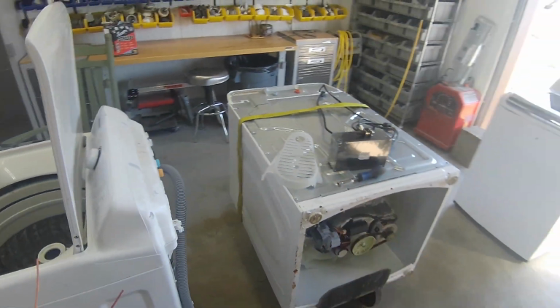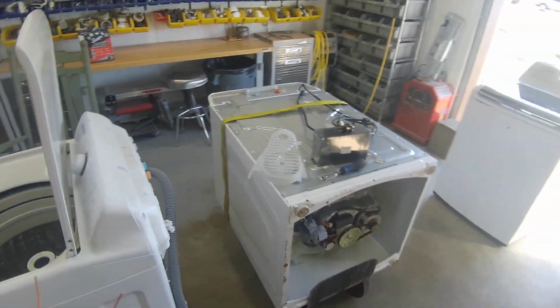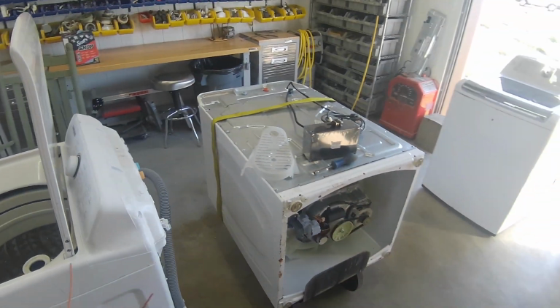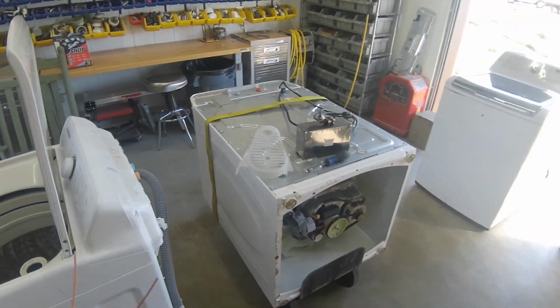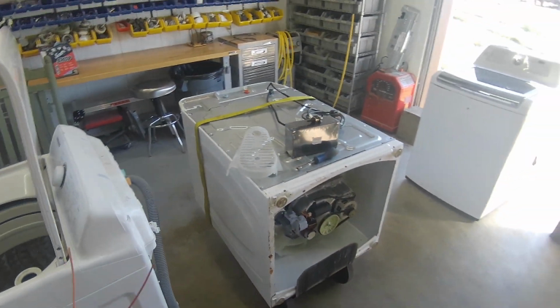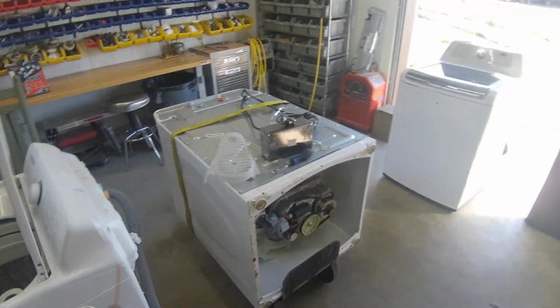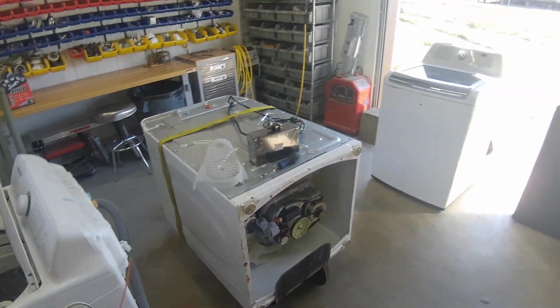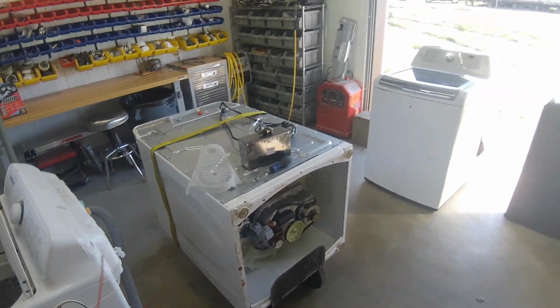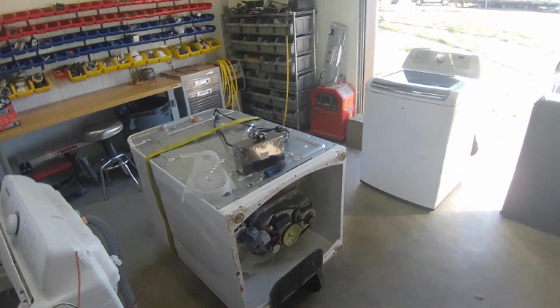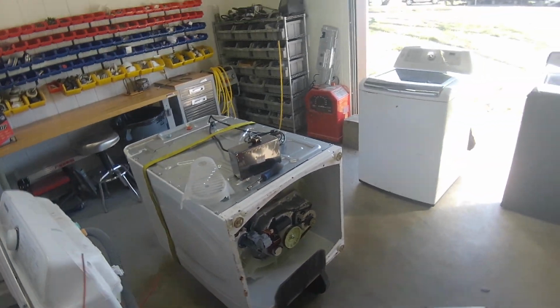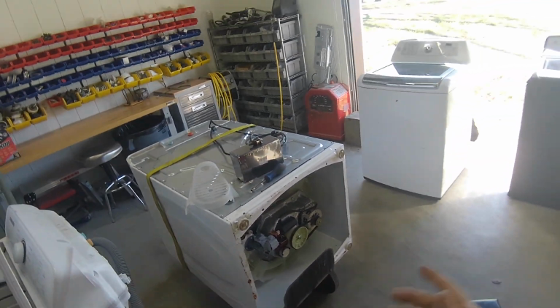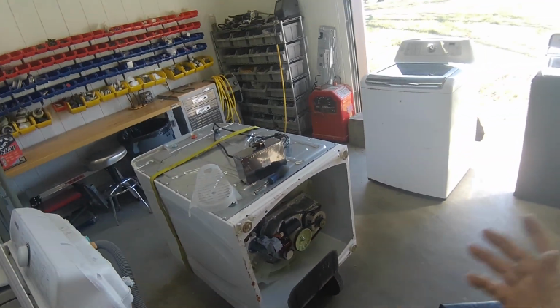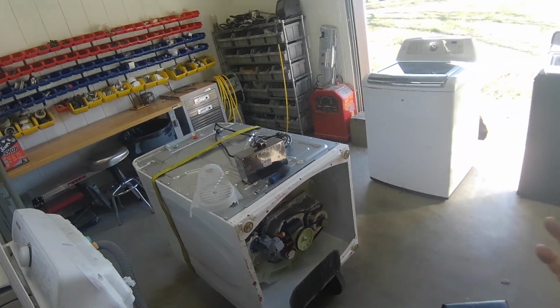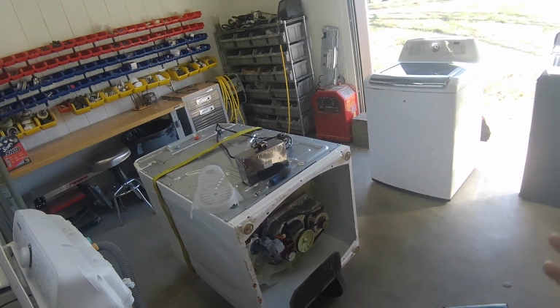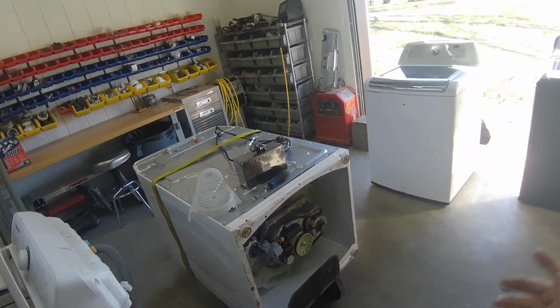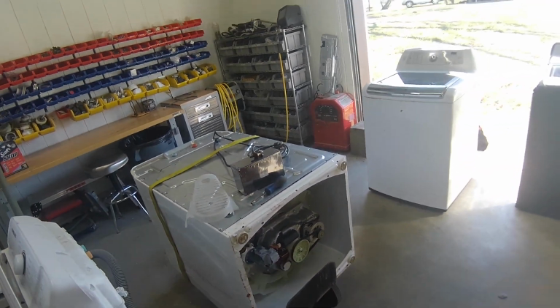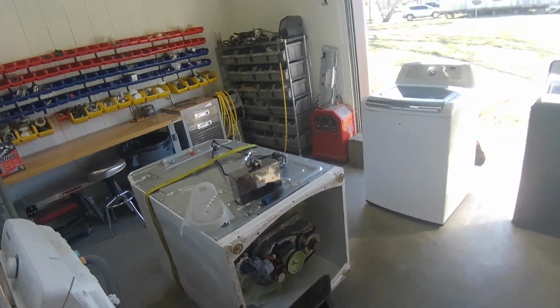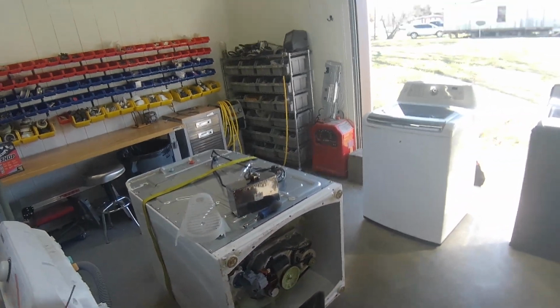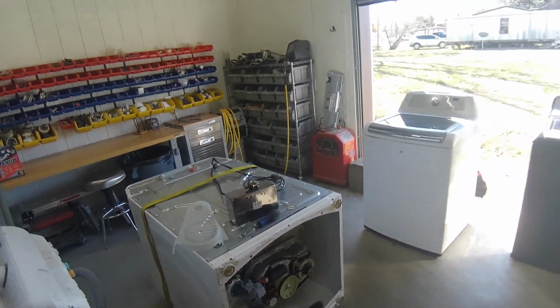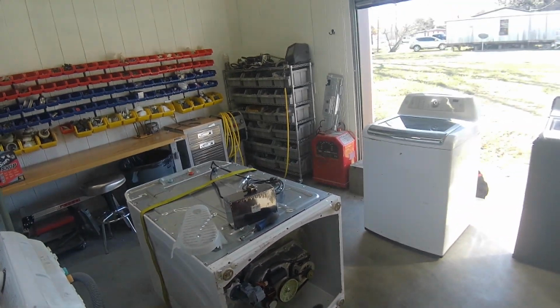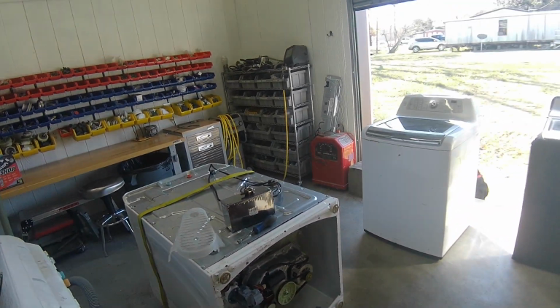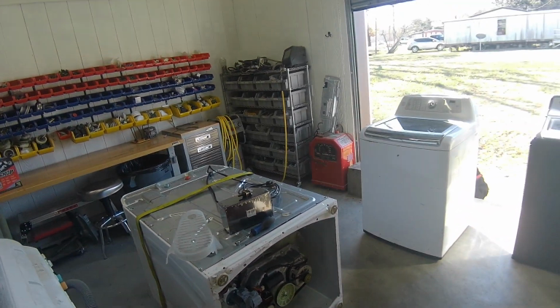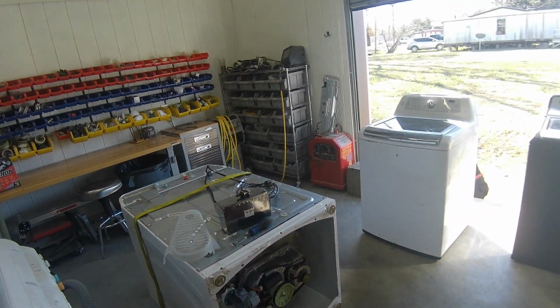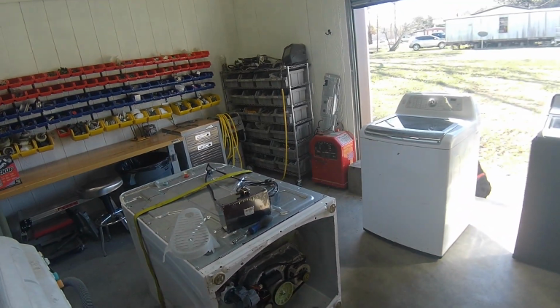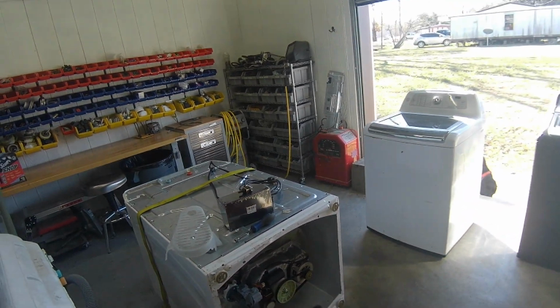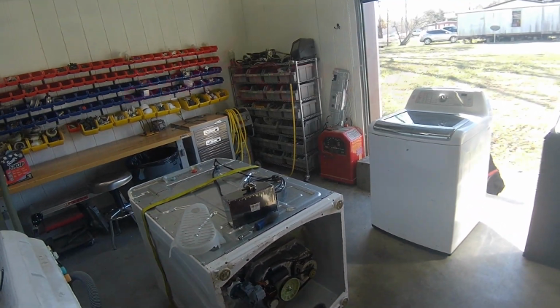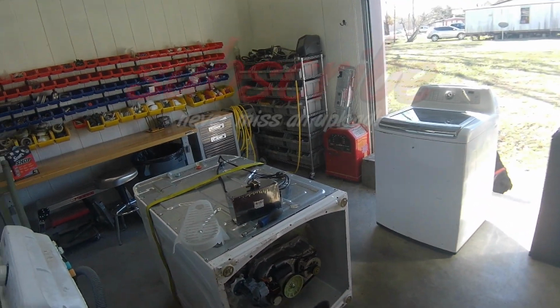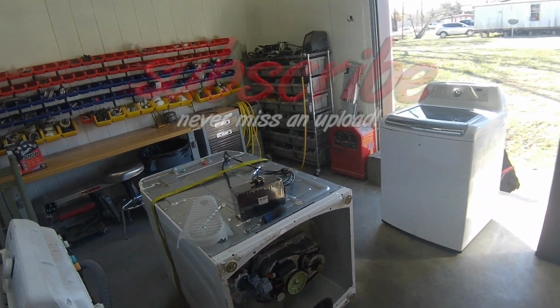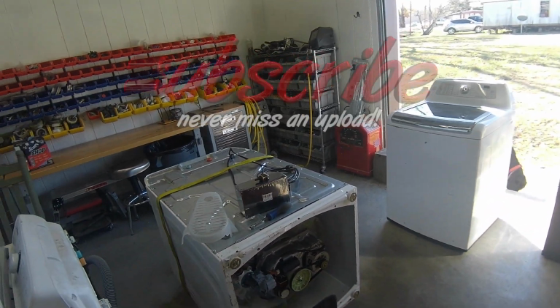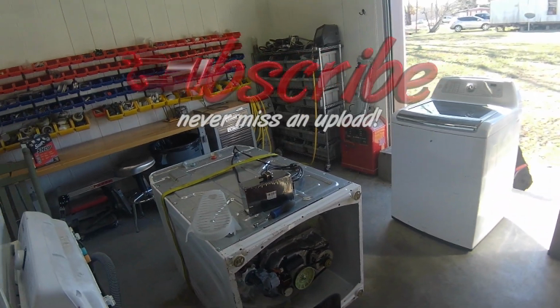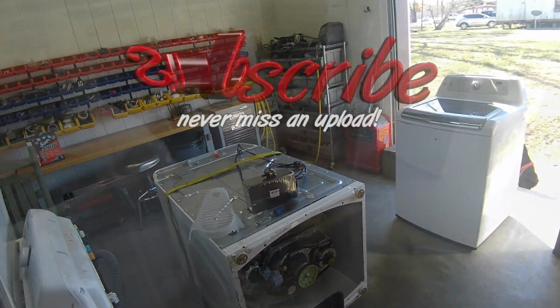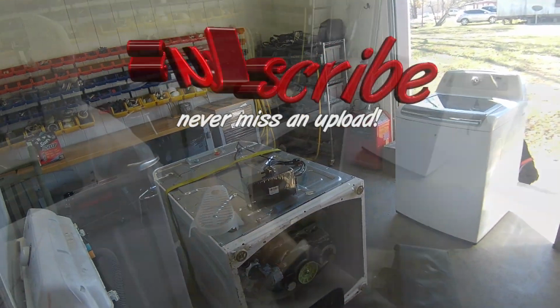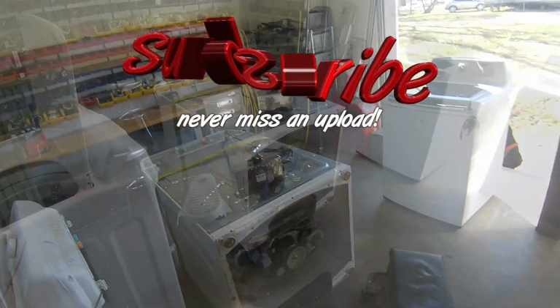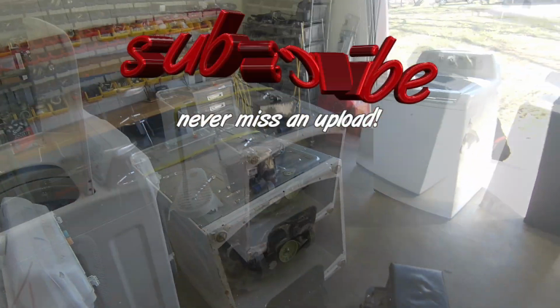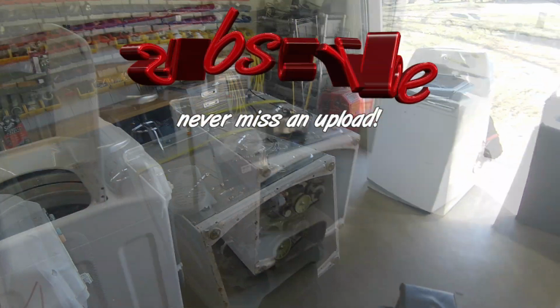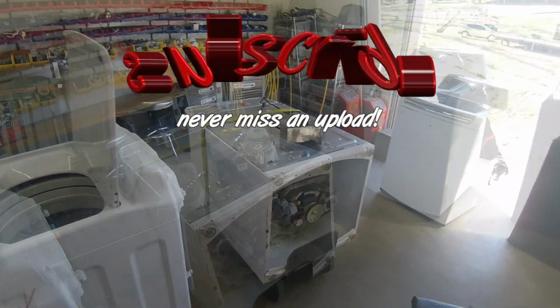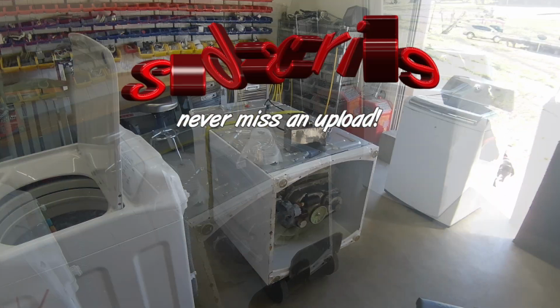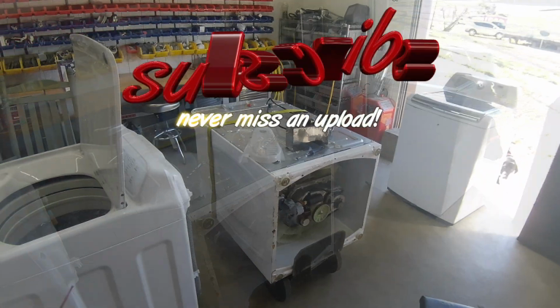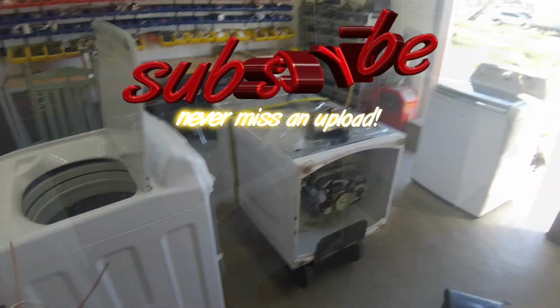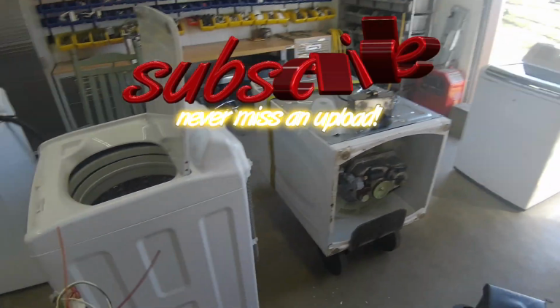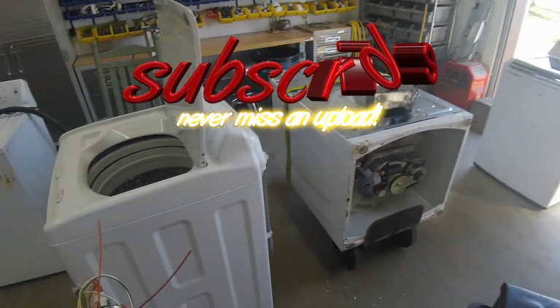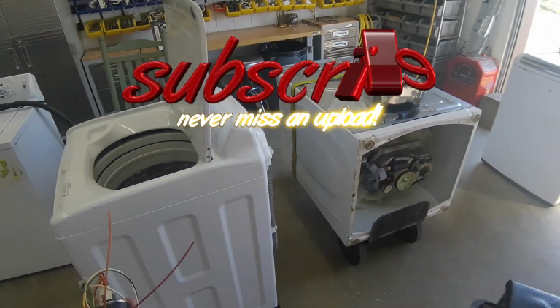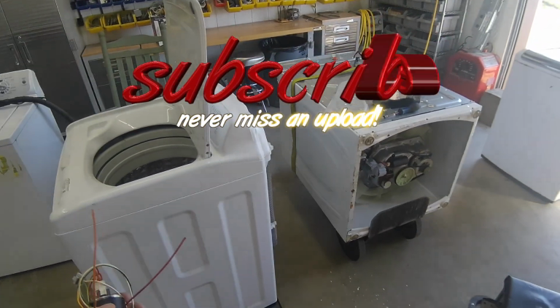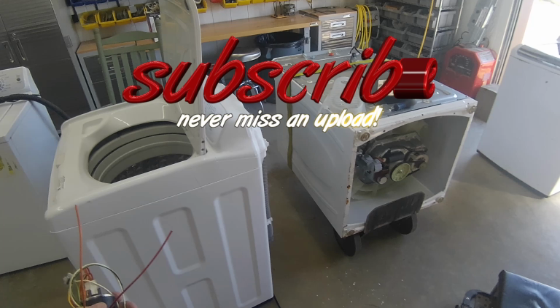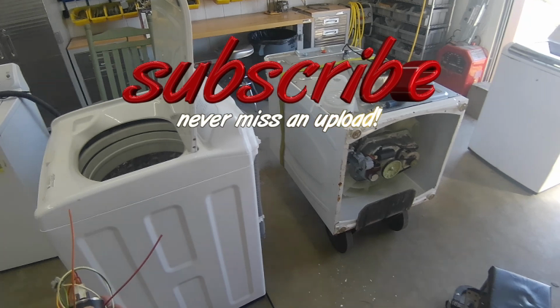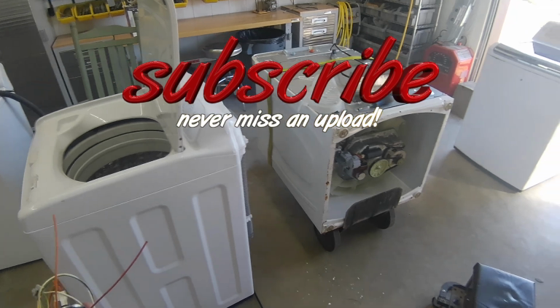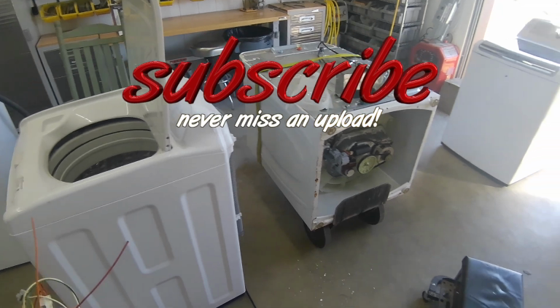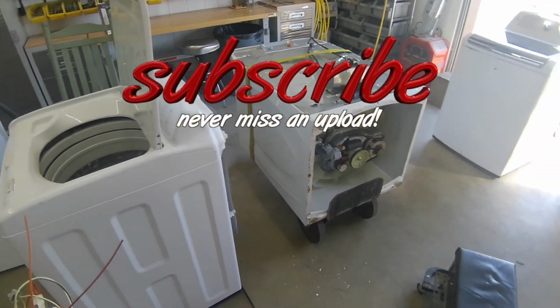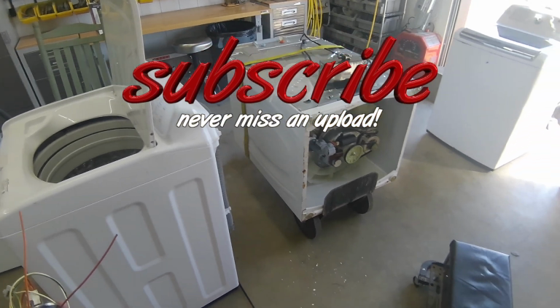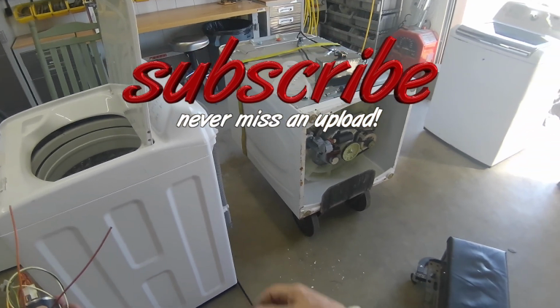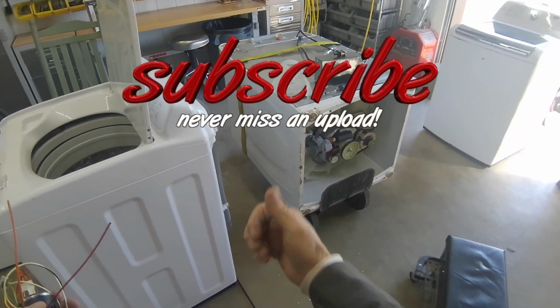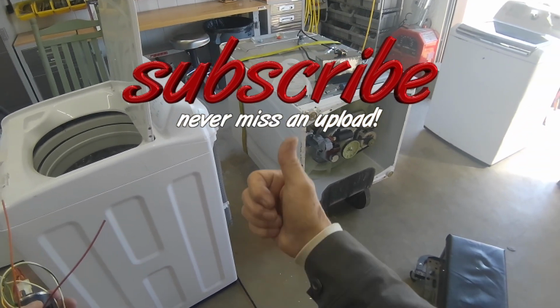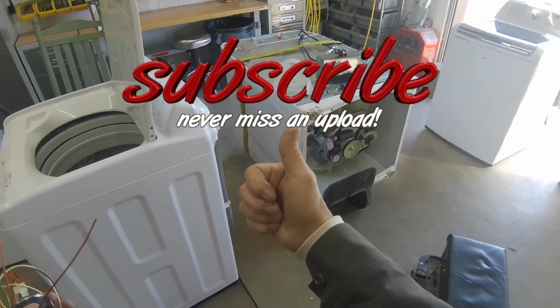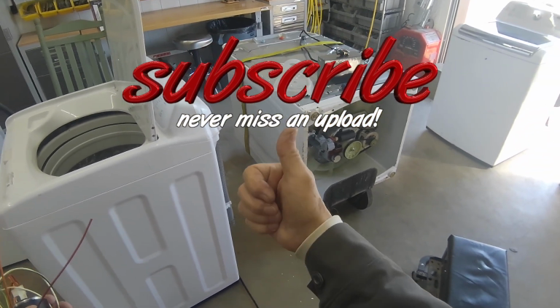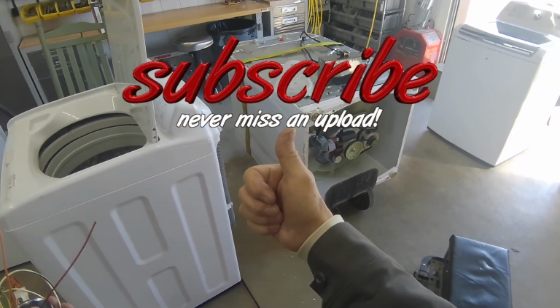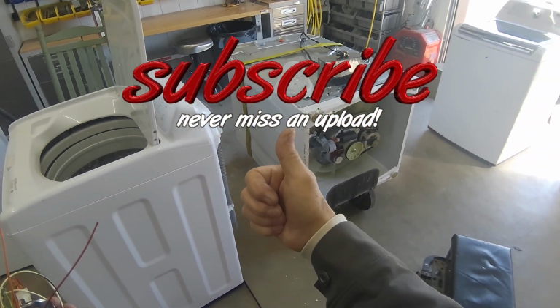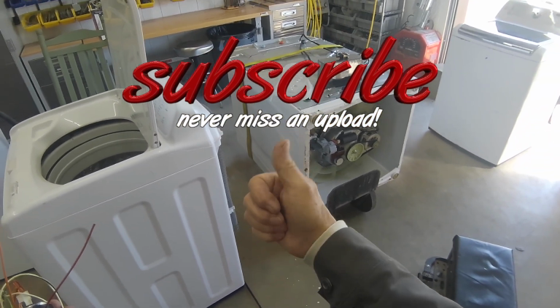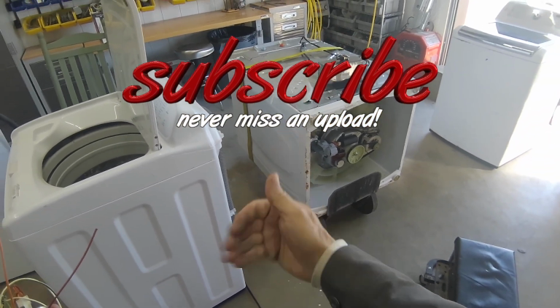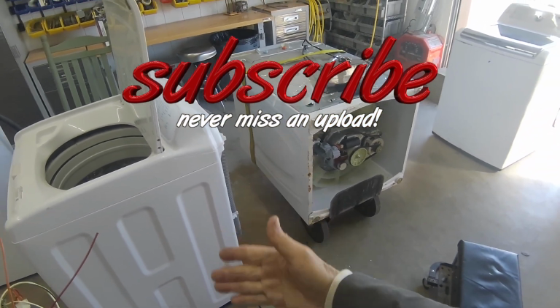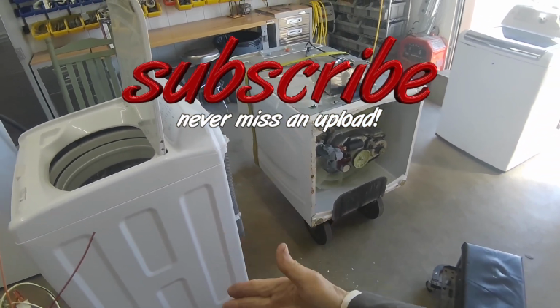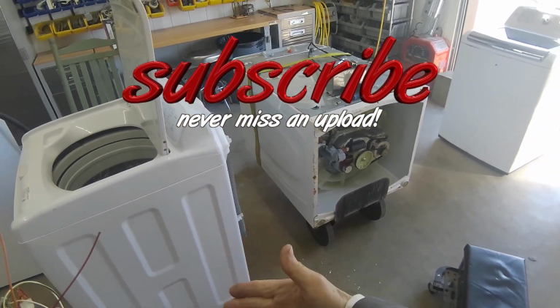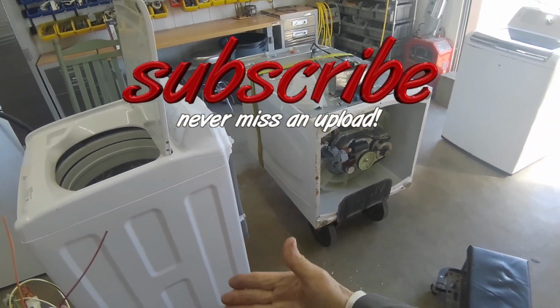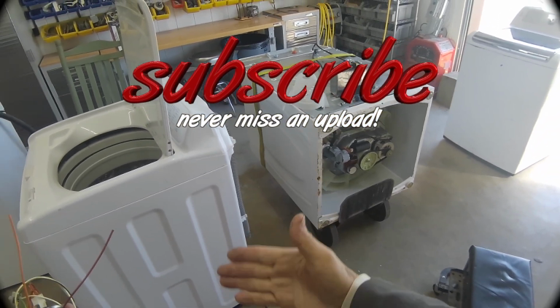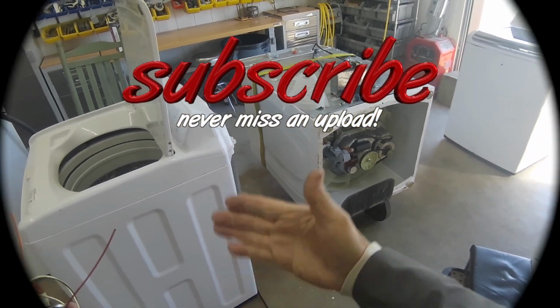That's how you build one of those test boxes — they're really nice to have. Thanks for watching, and give me a thumbs up.